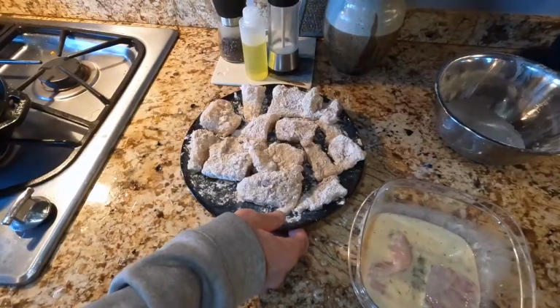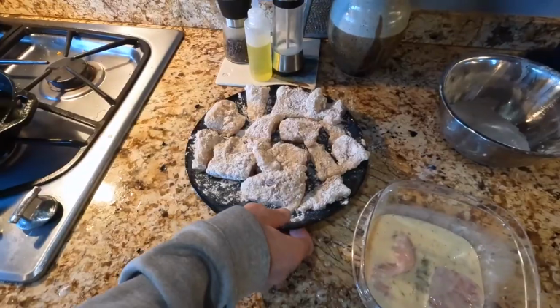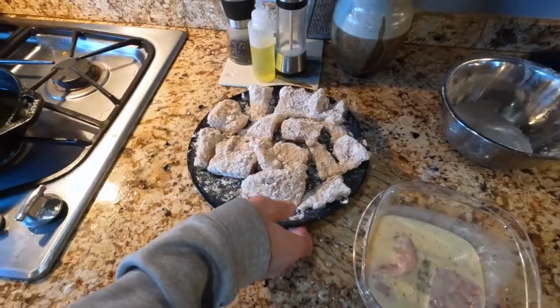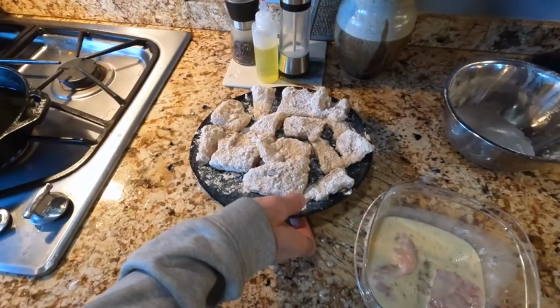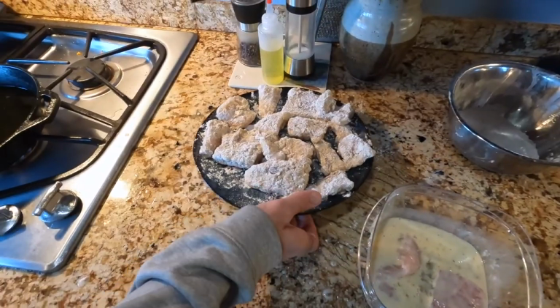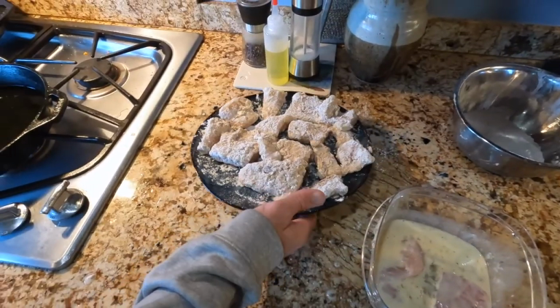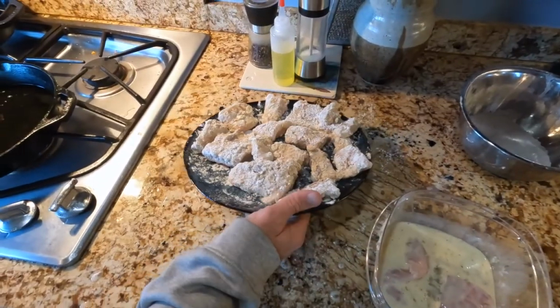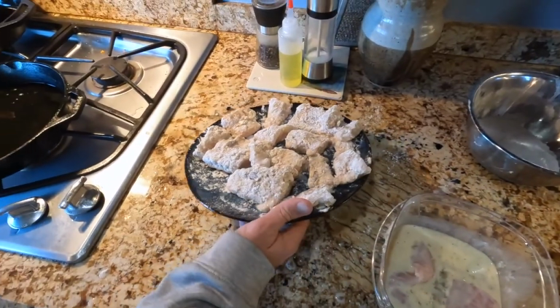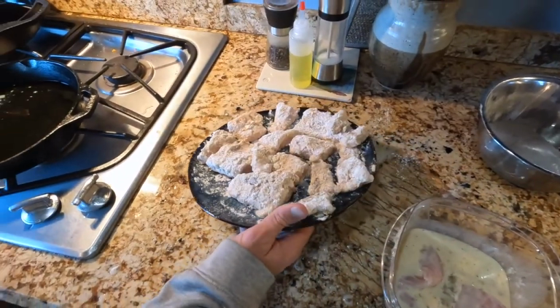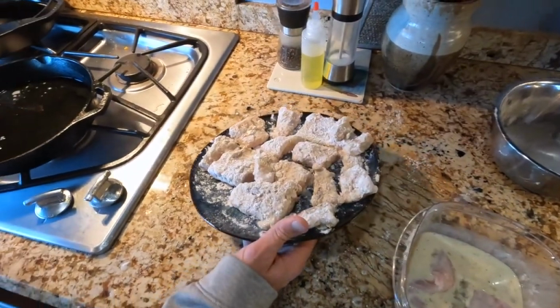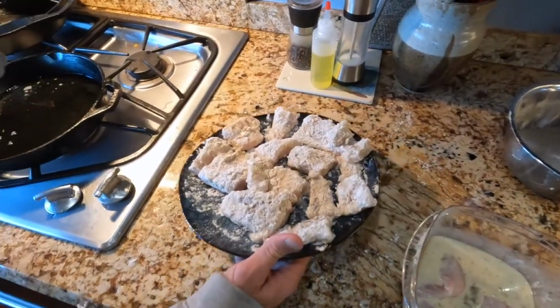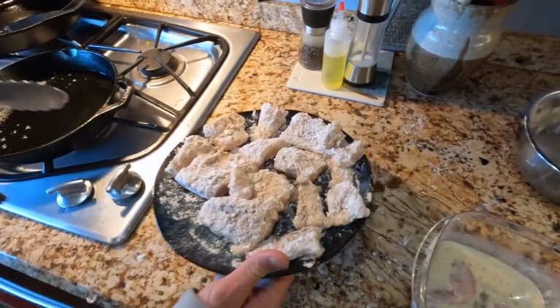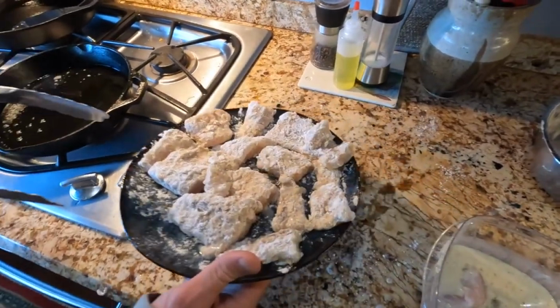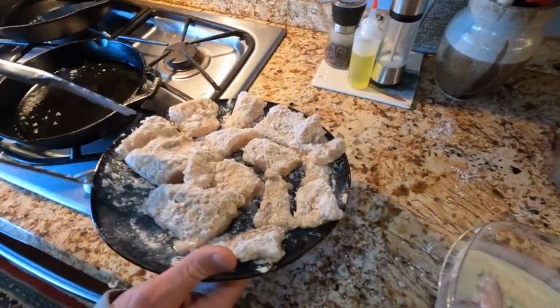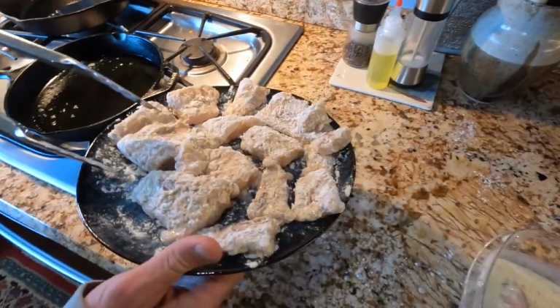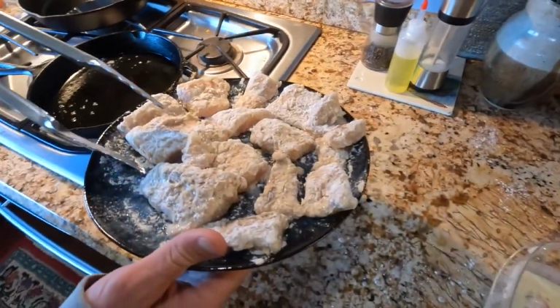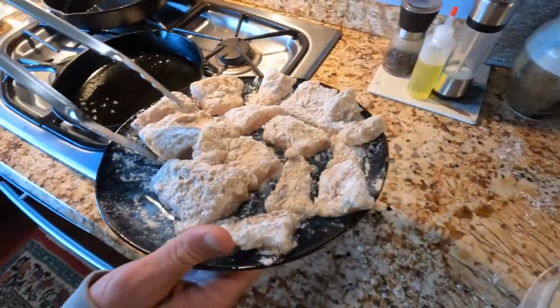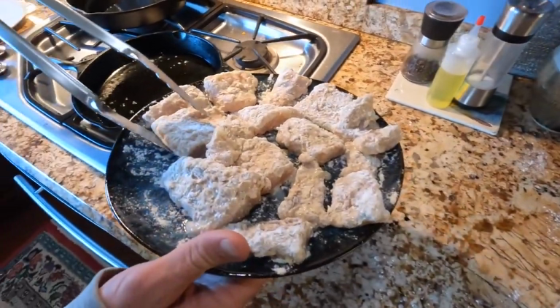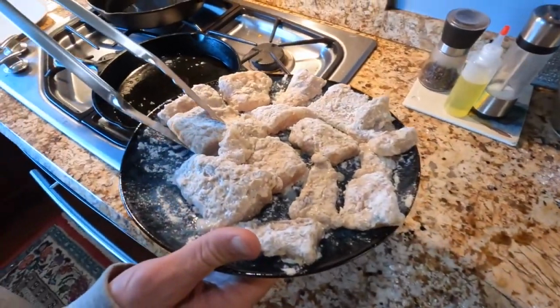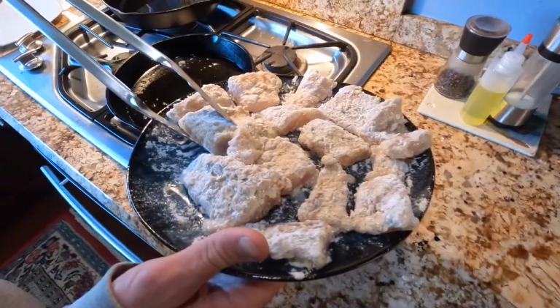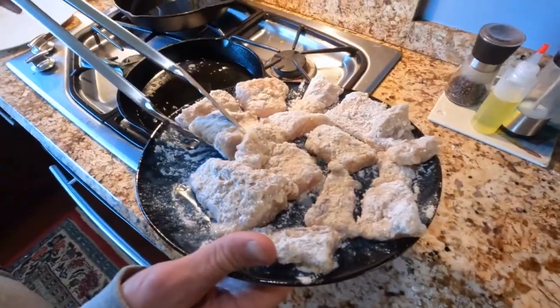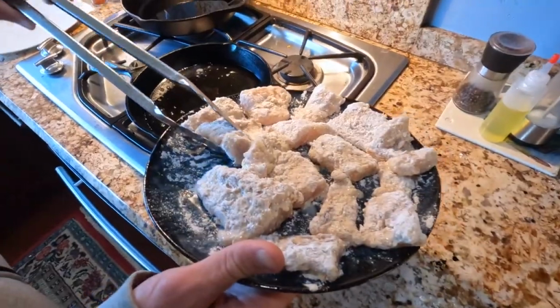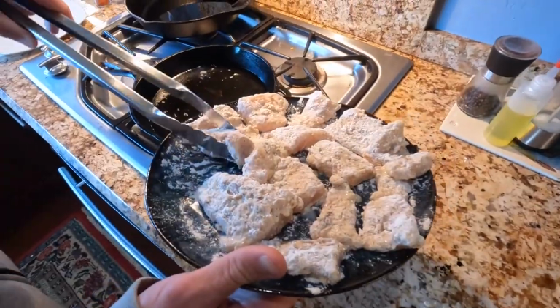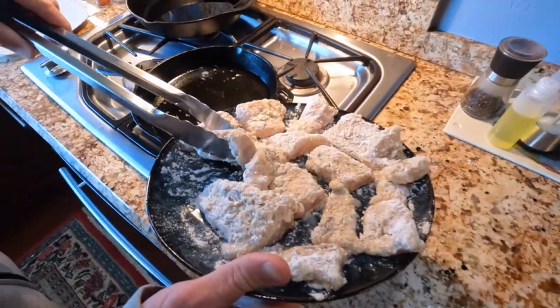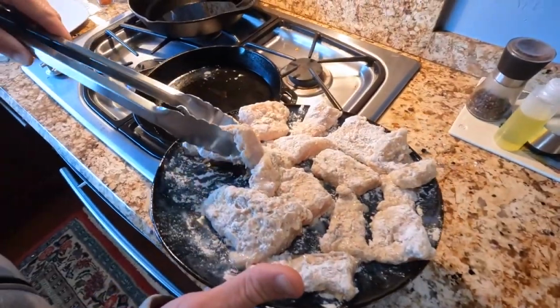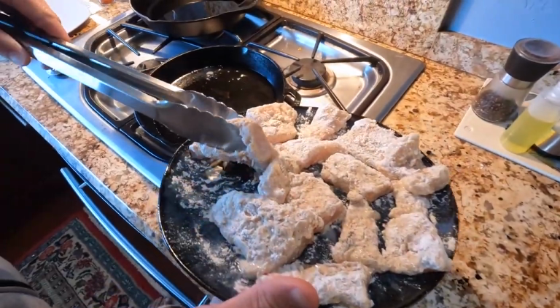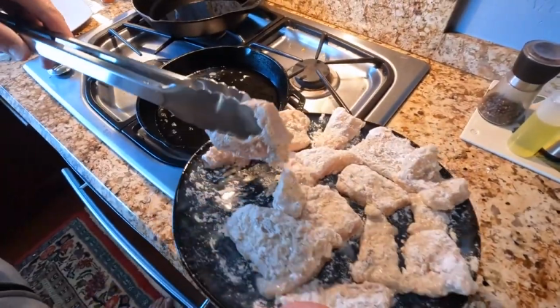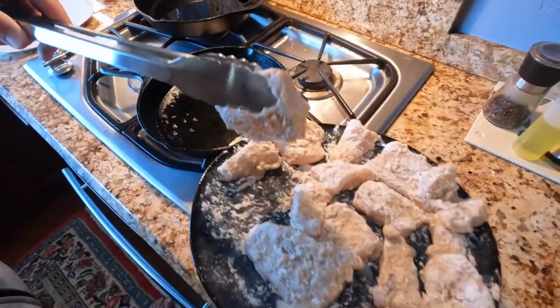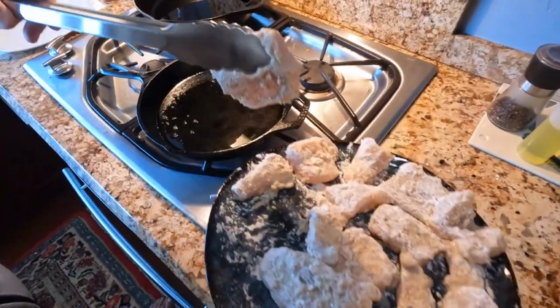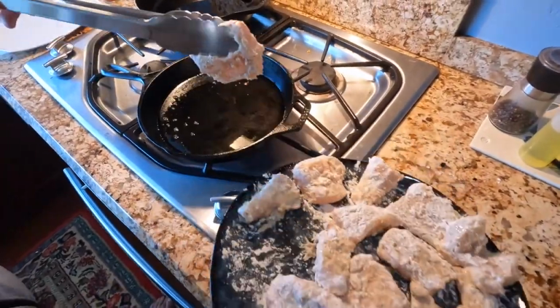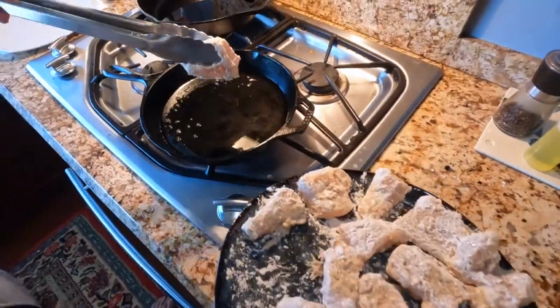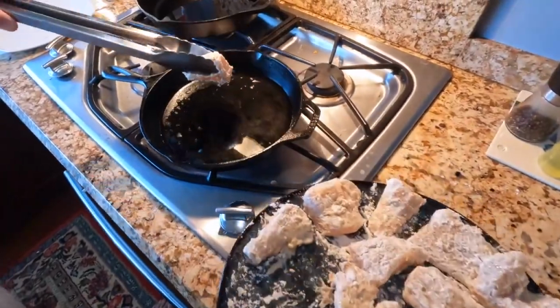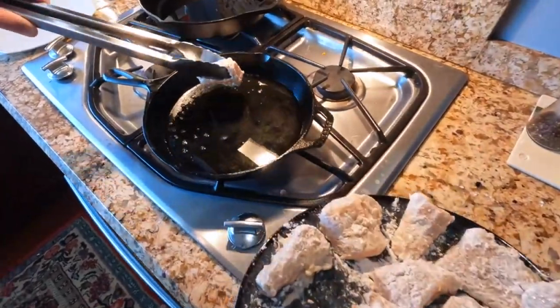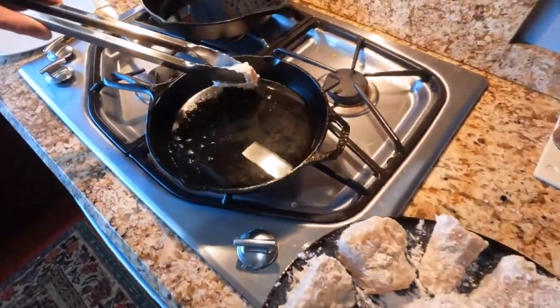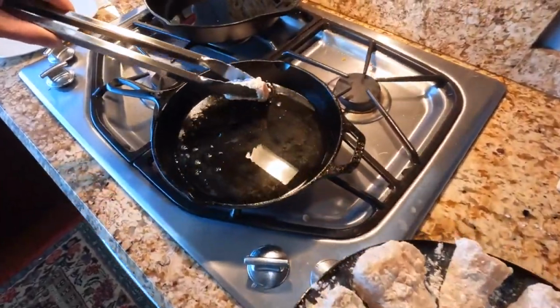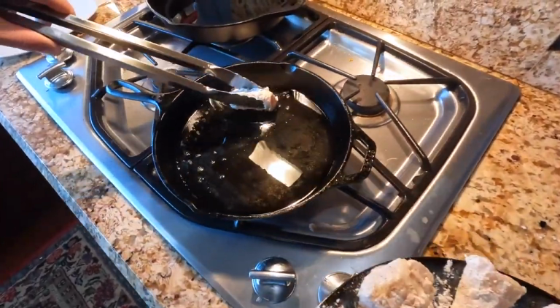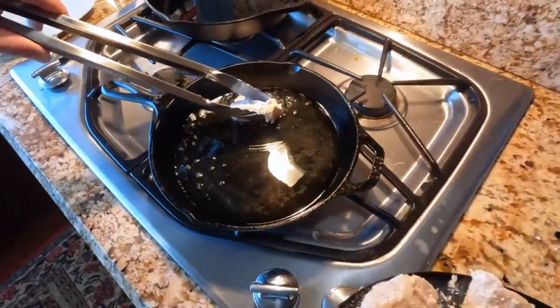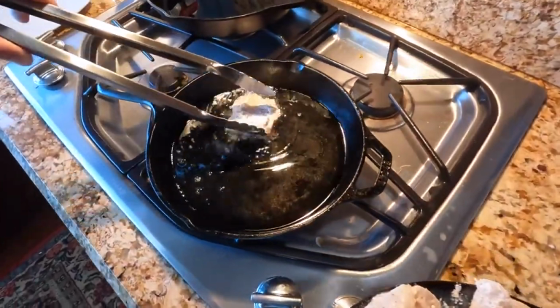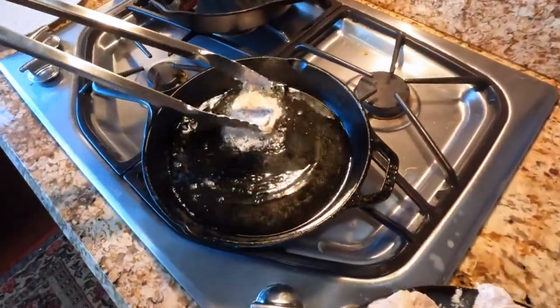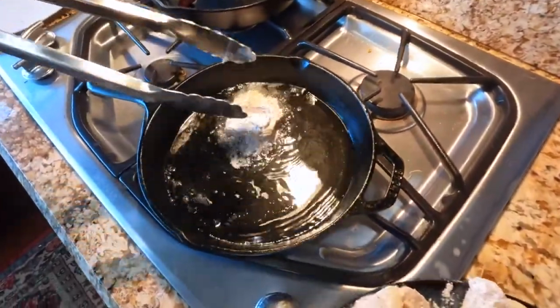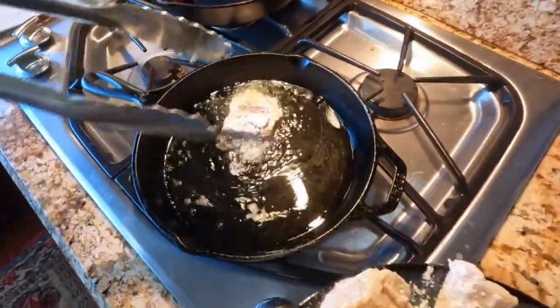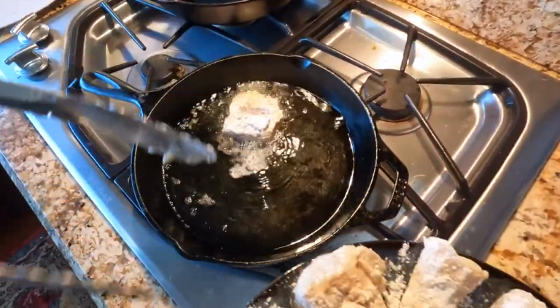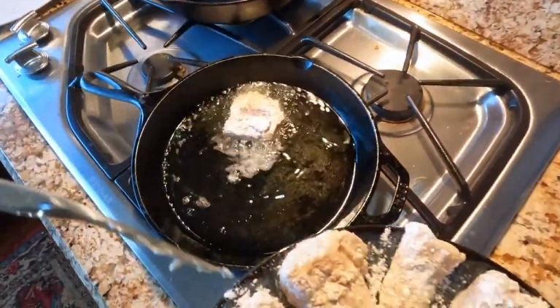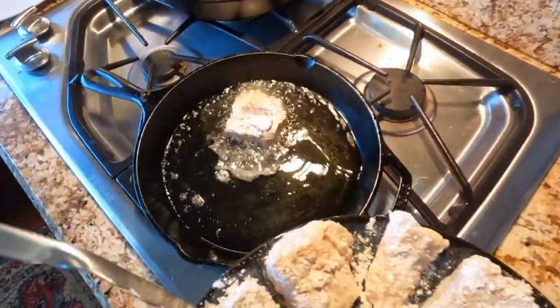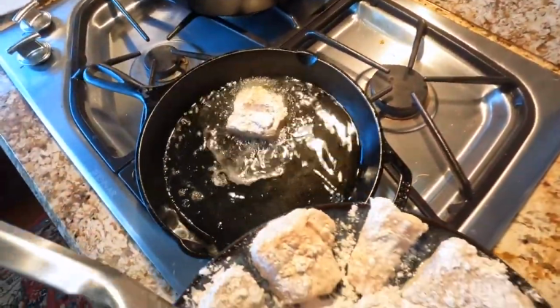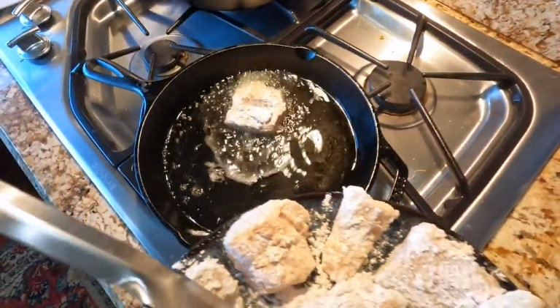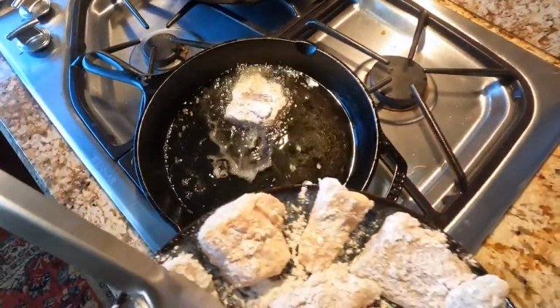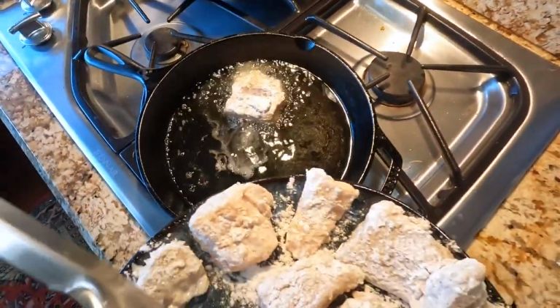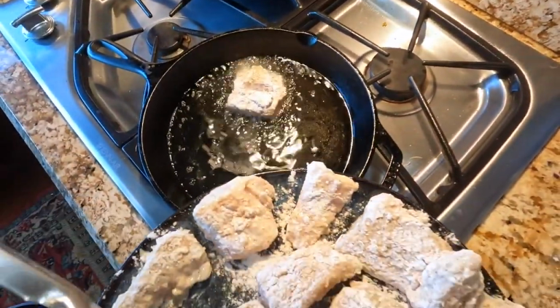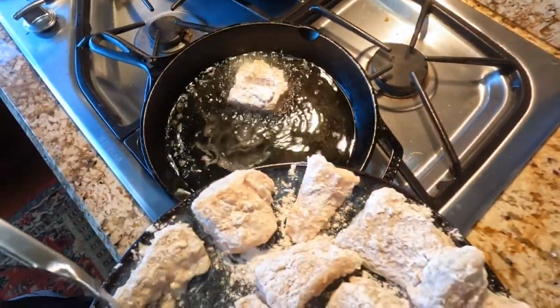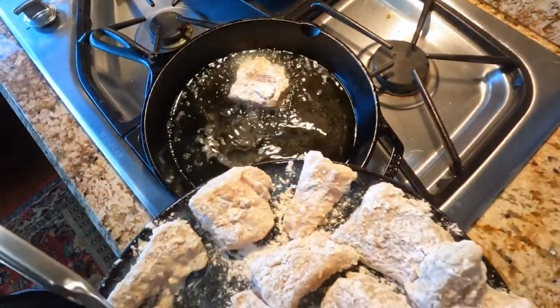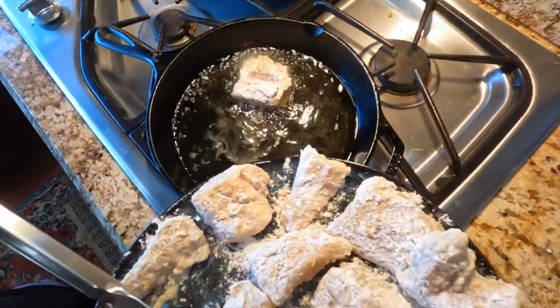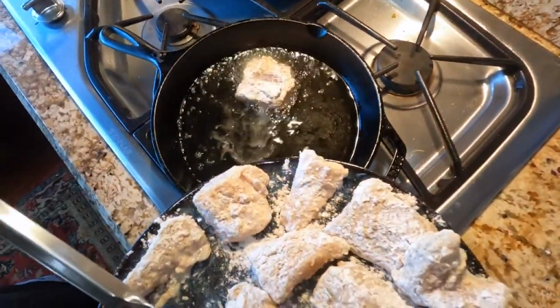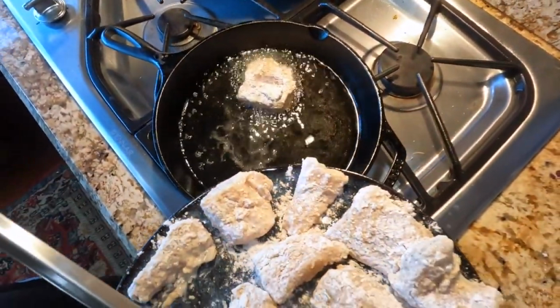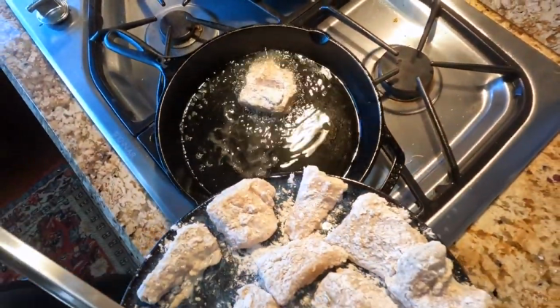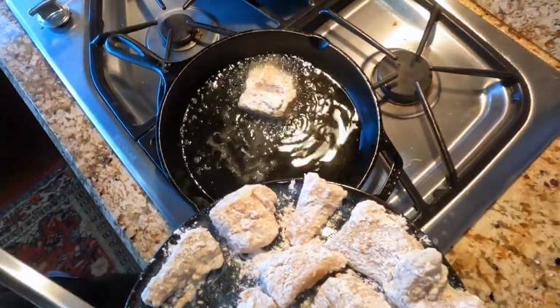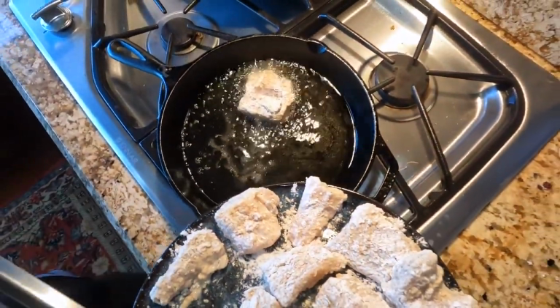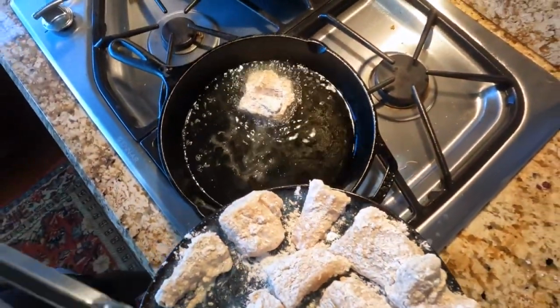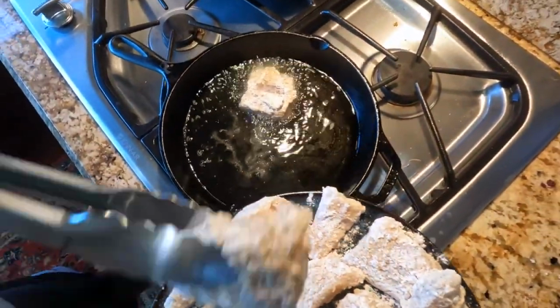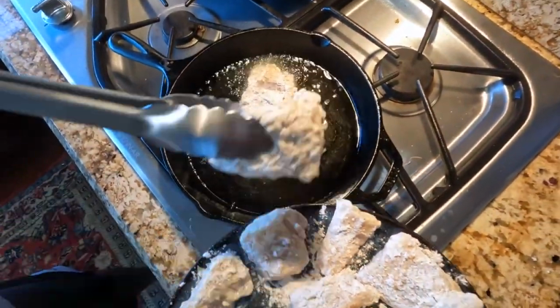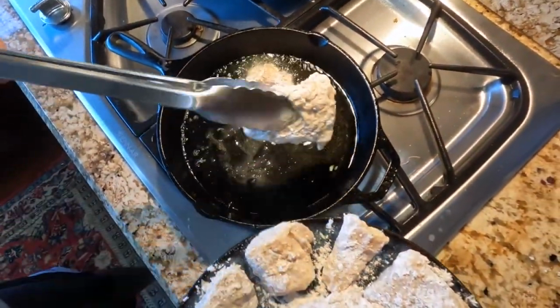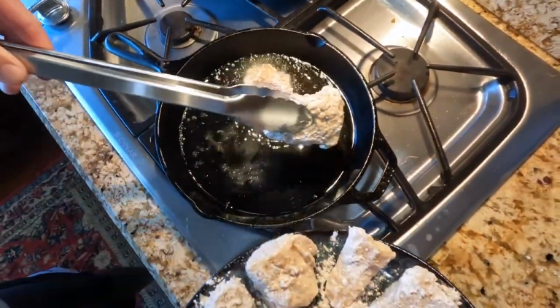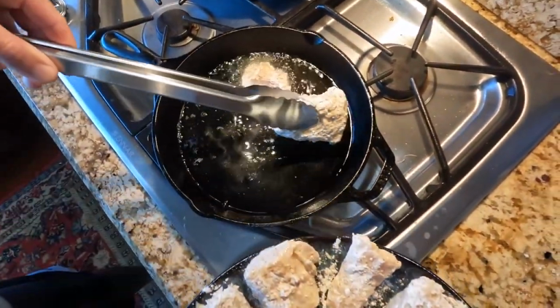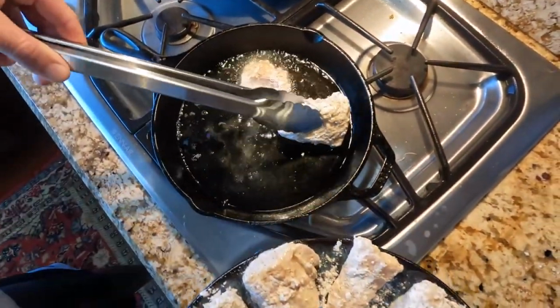After you're done with that, you're going to heat up a pan with about a quarter inch of oil, and put all of the pieces of fish in, and watch it sizzle.